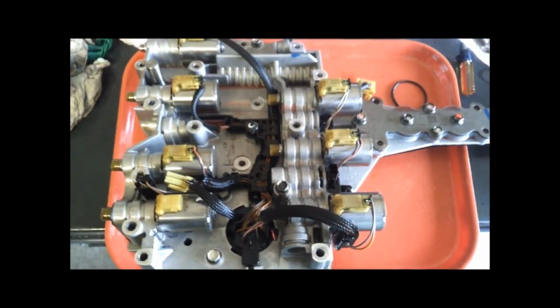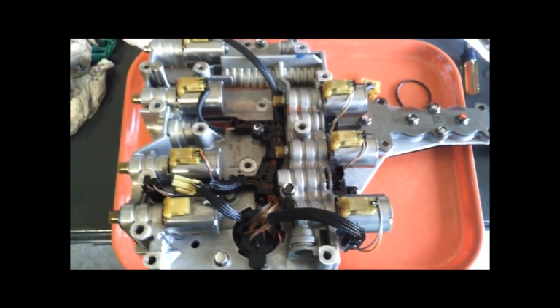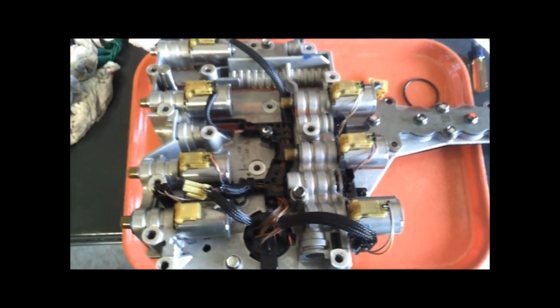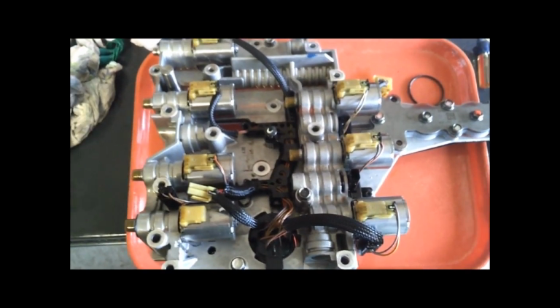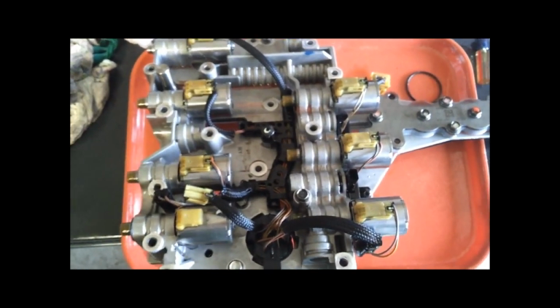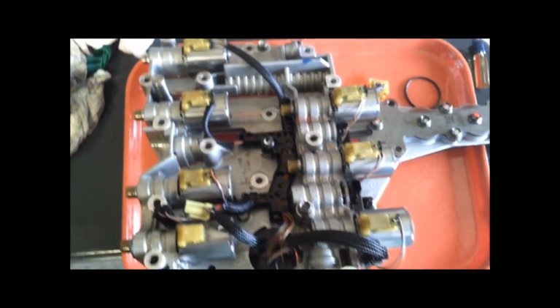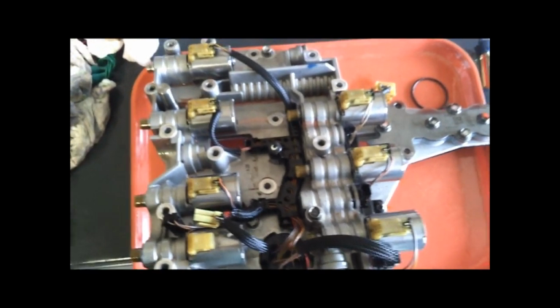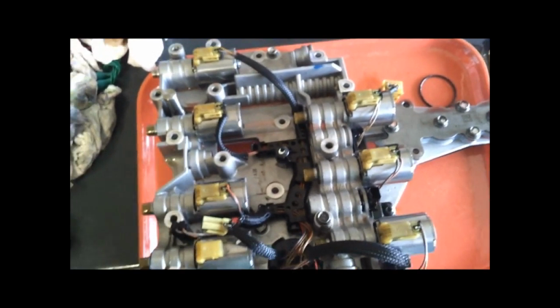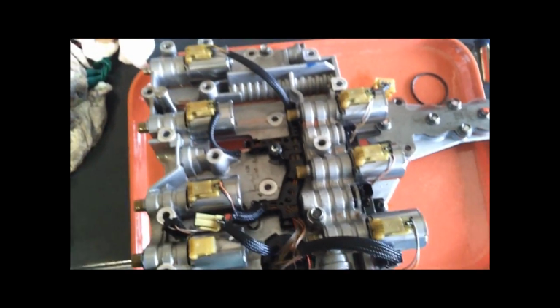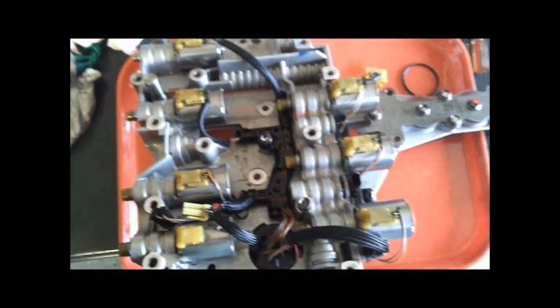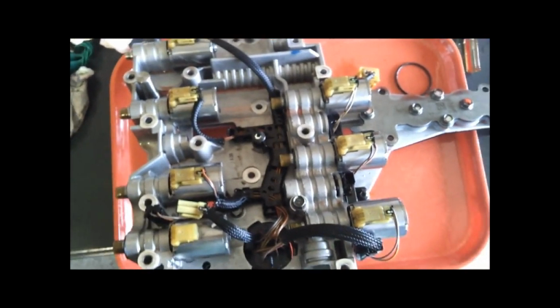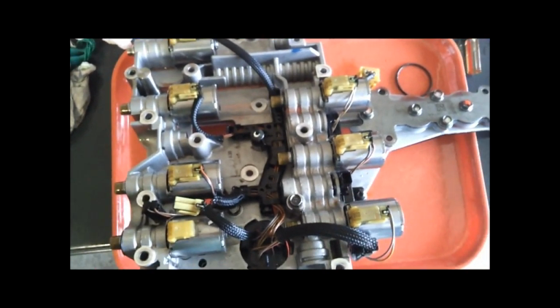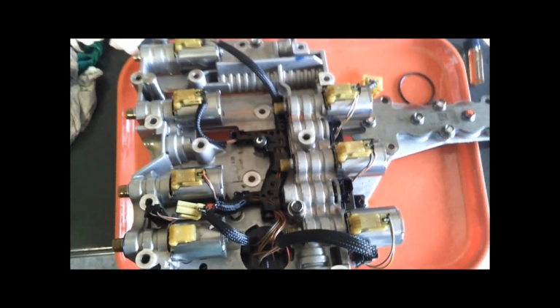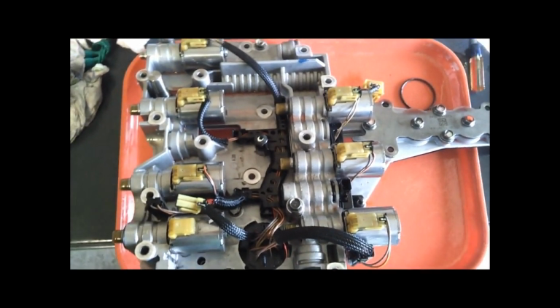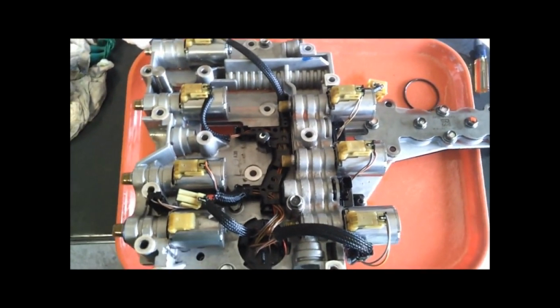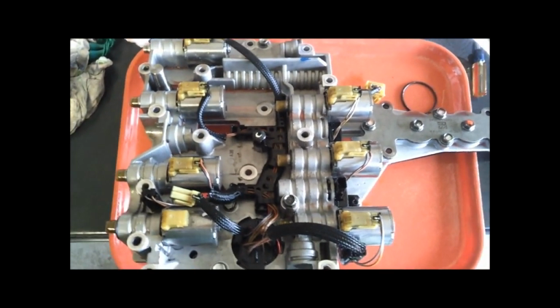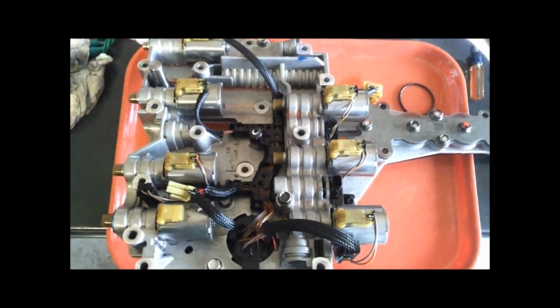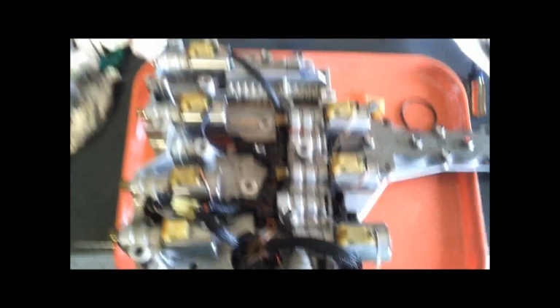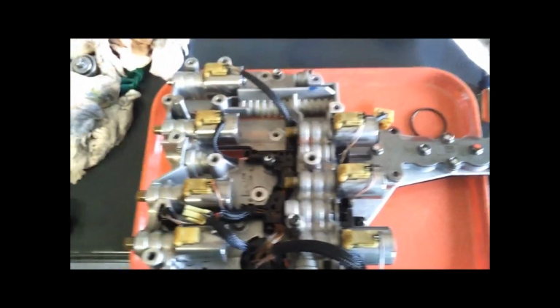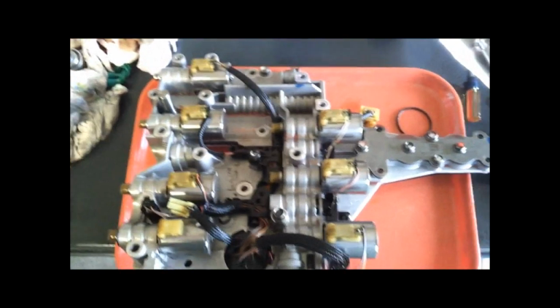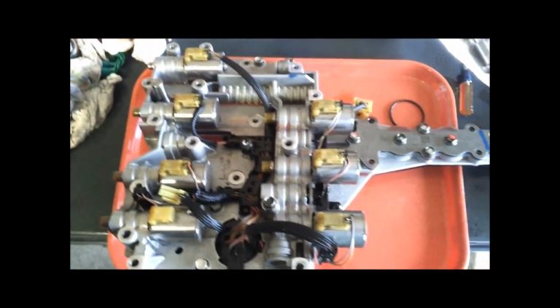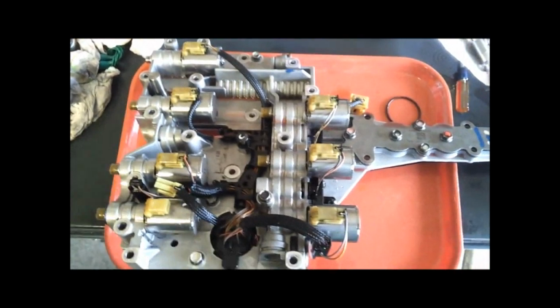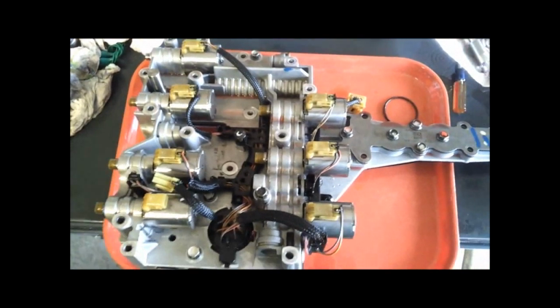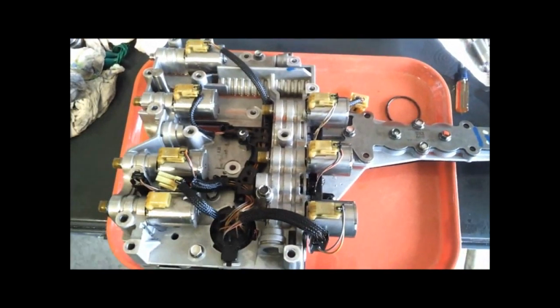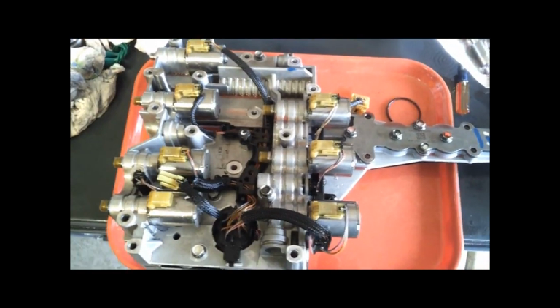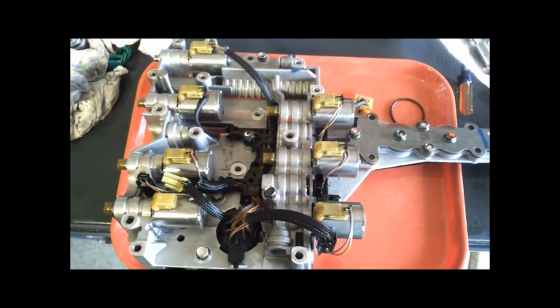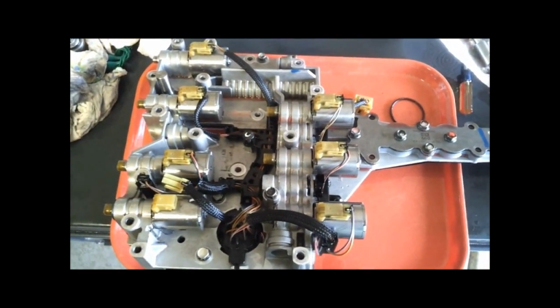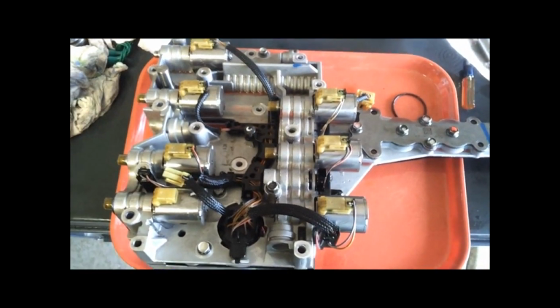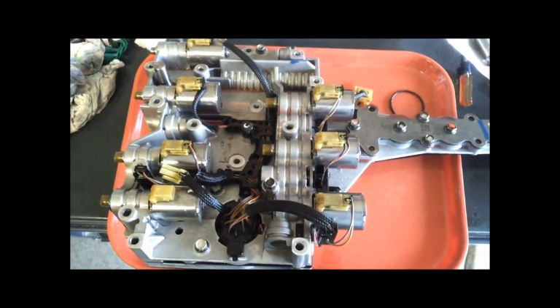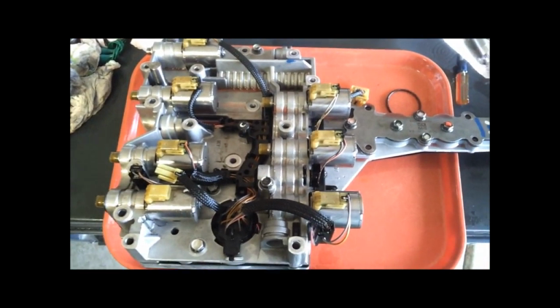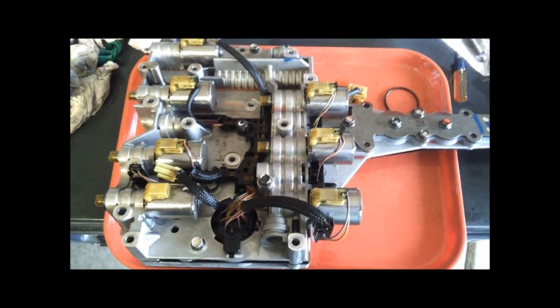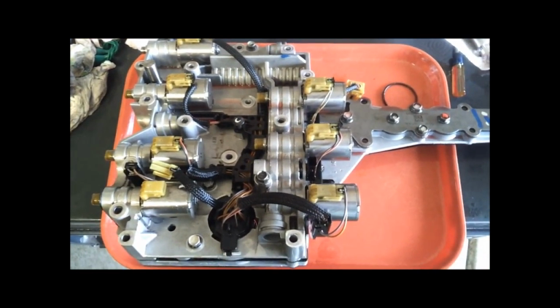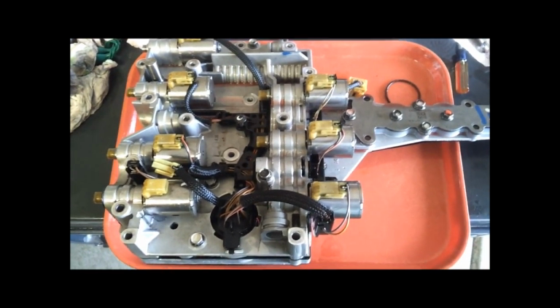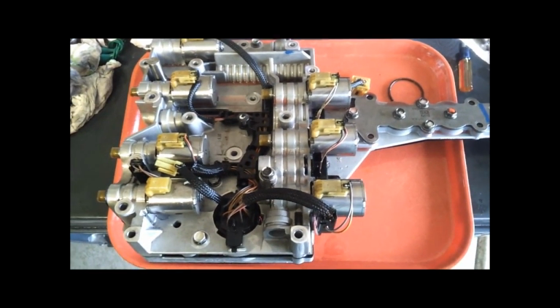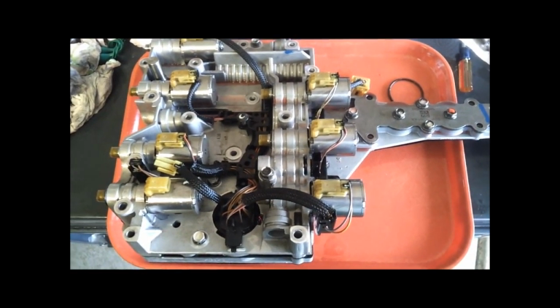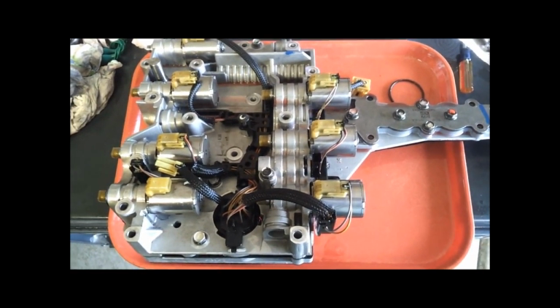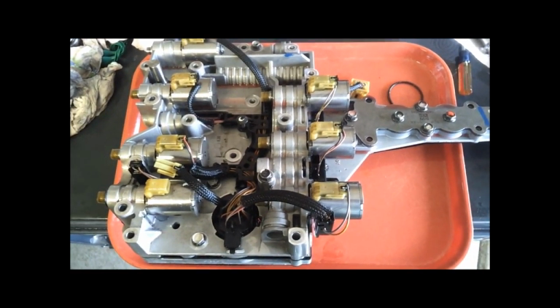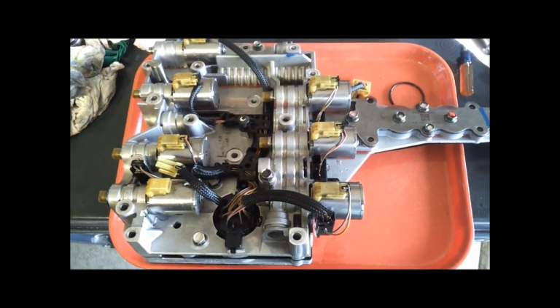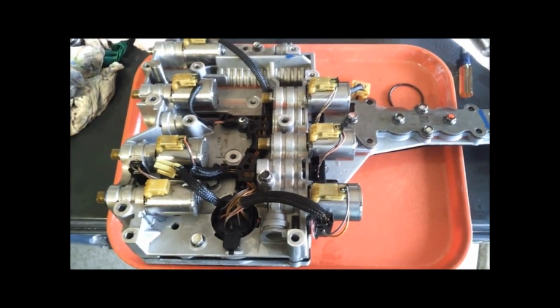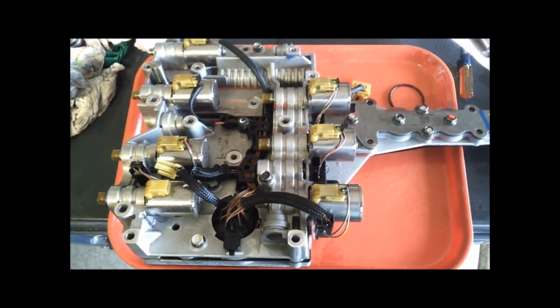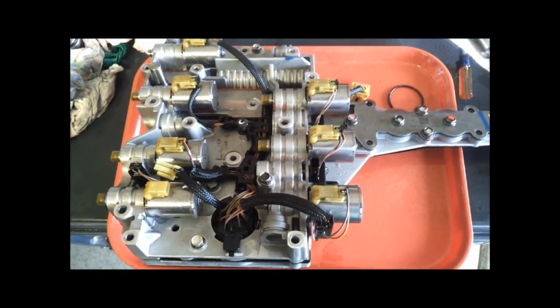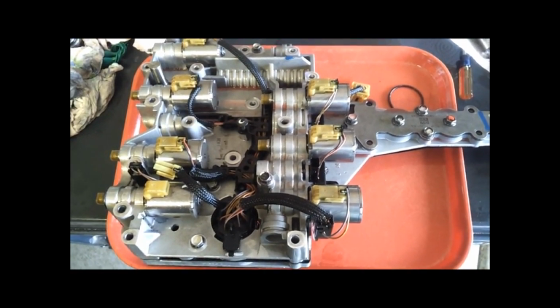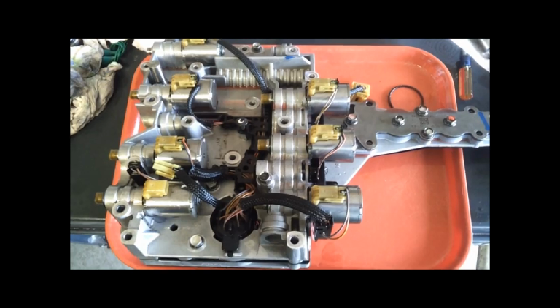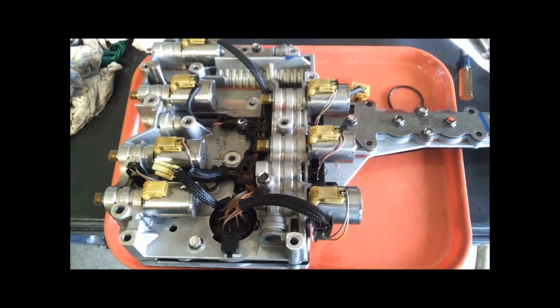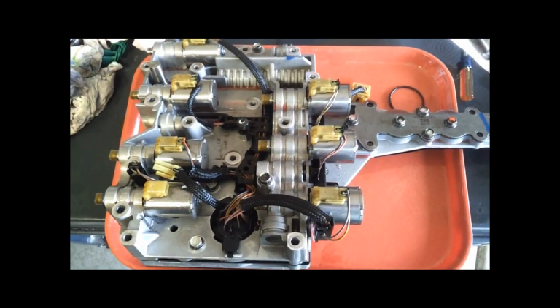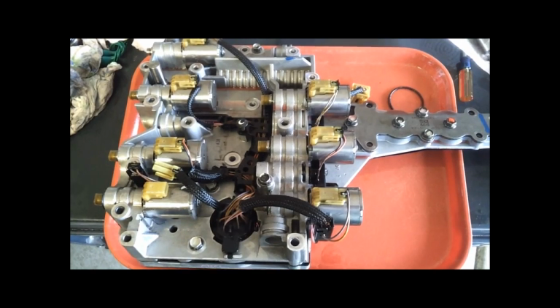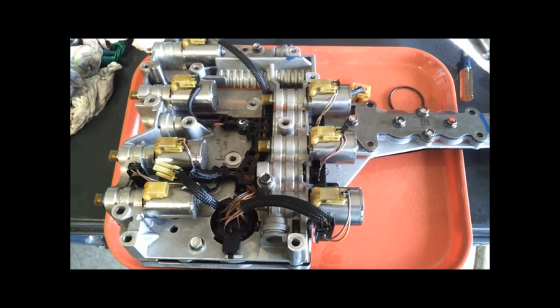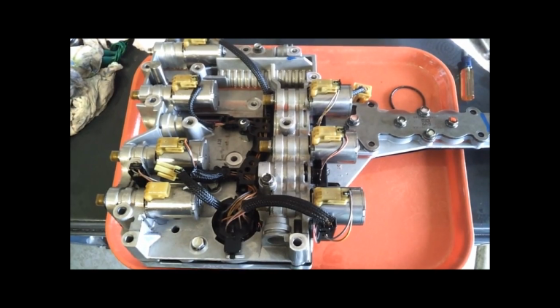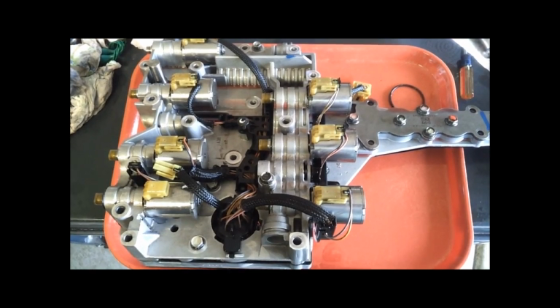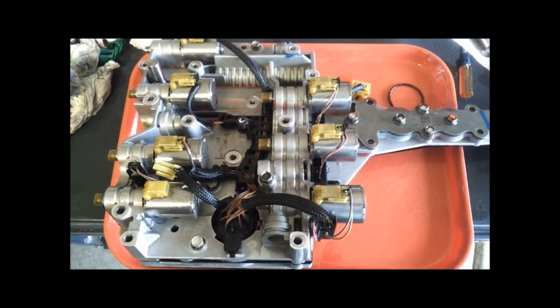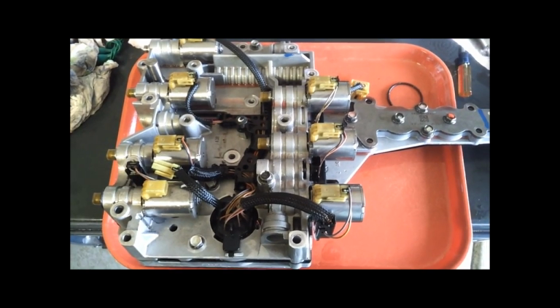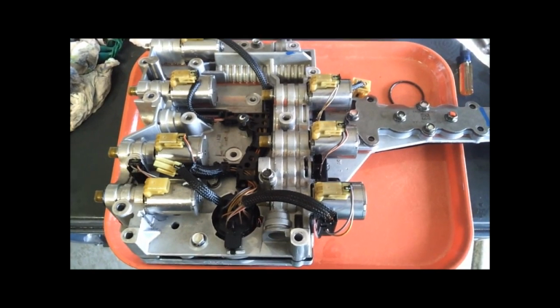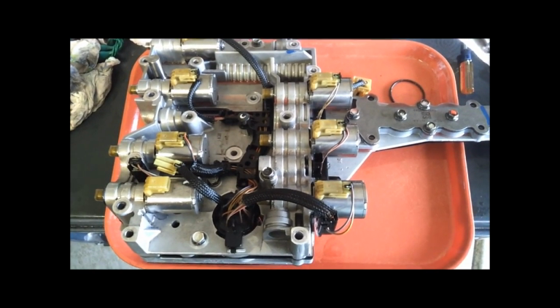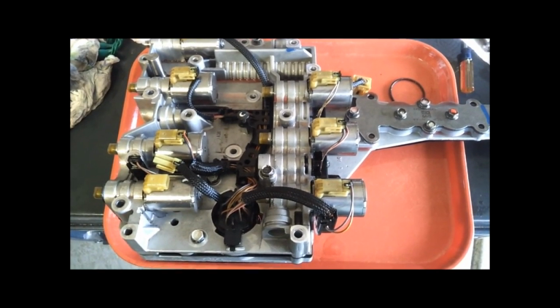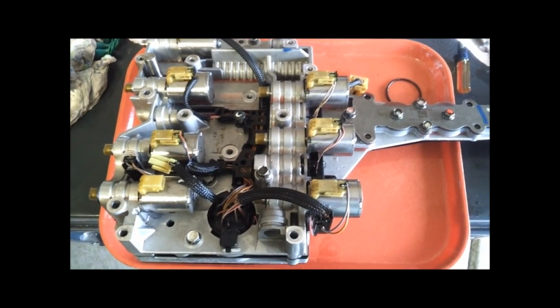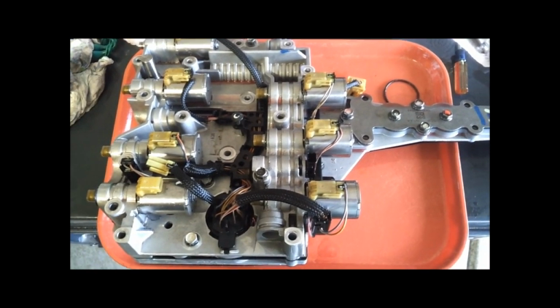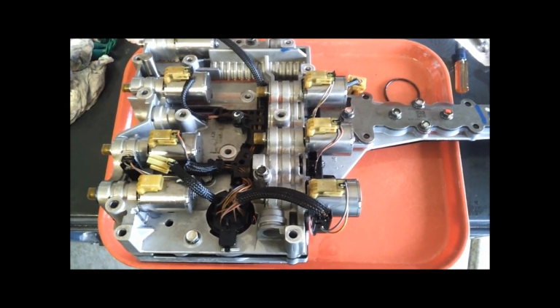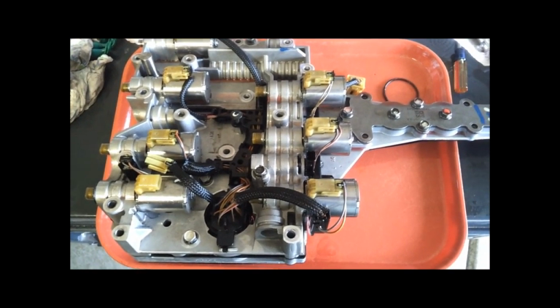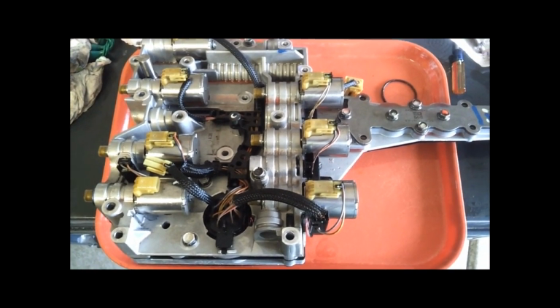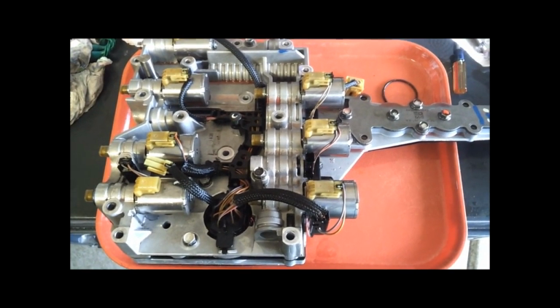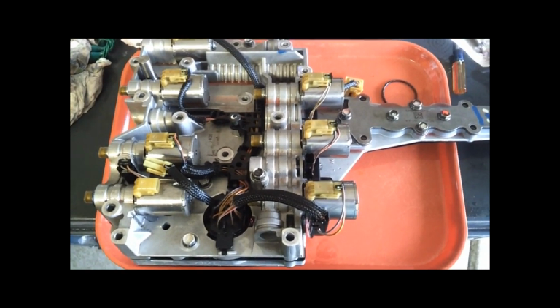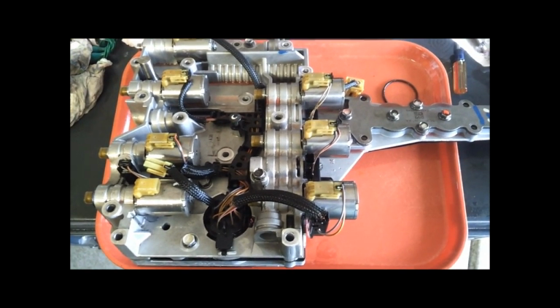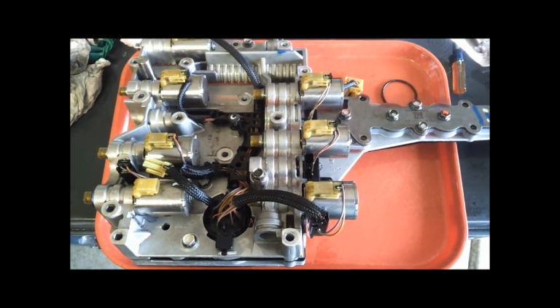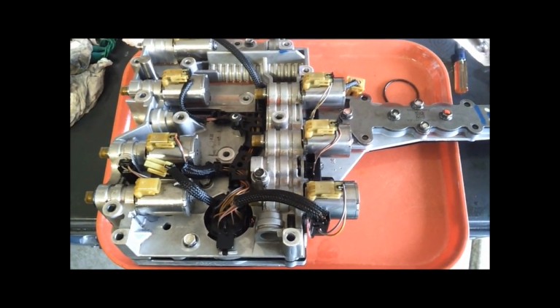I'm going to show you how to replace your pressure control solenoid on a 5R110W Torque Shift Transmission.